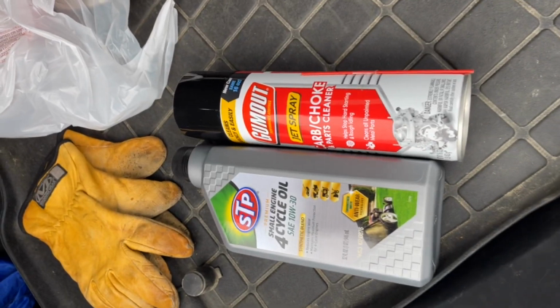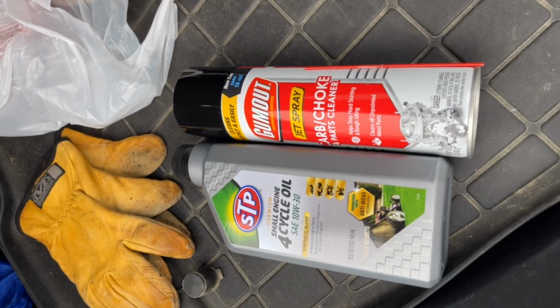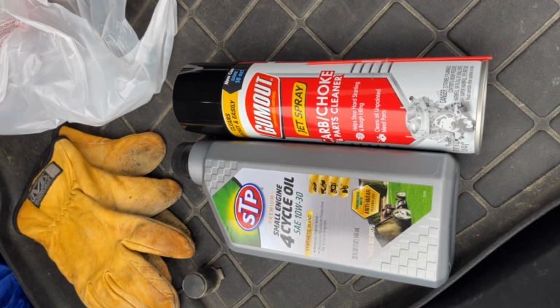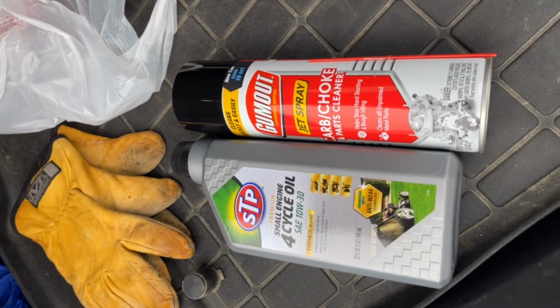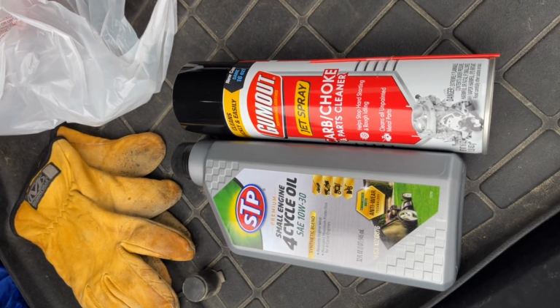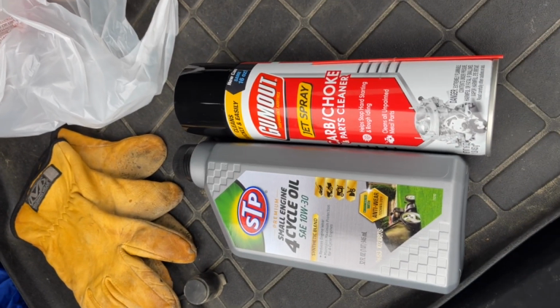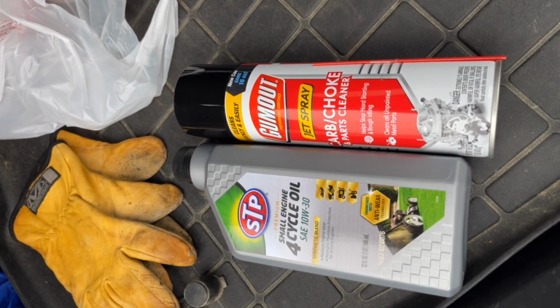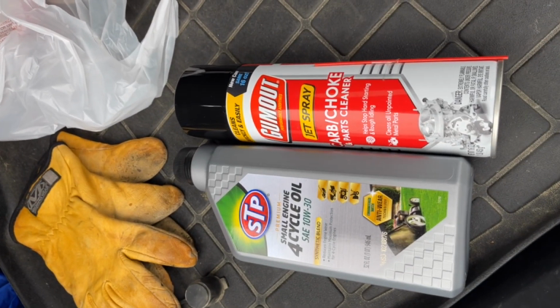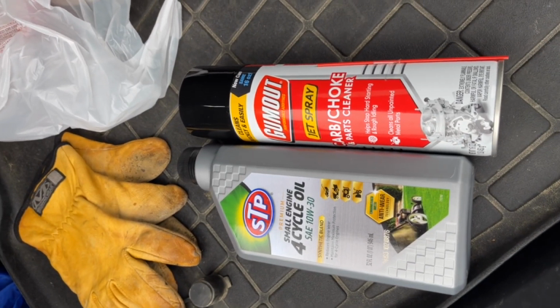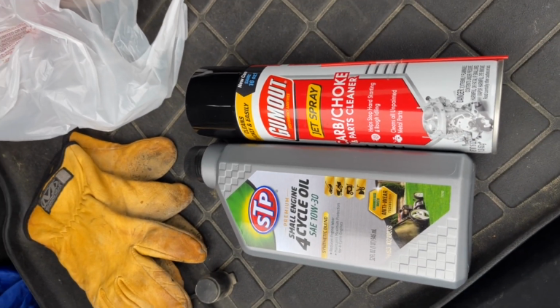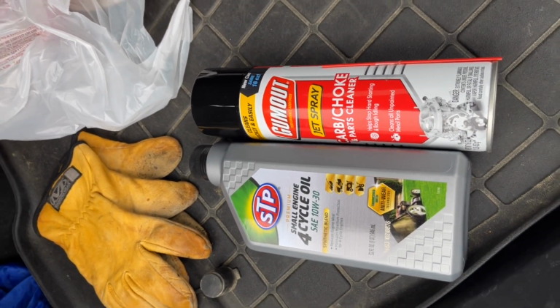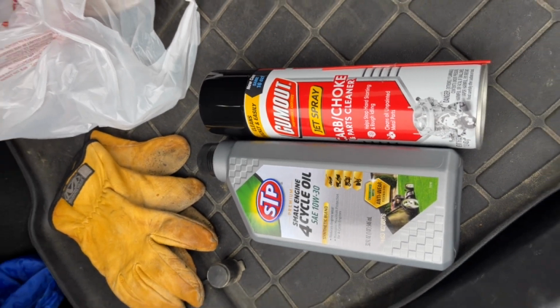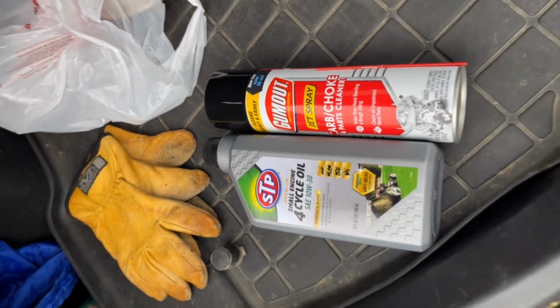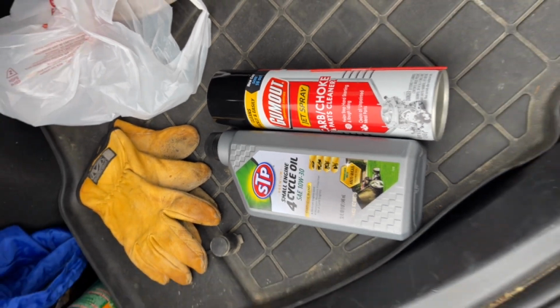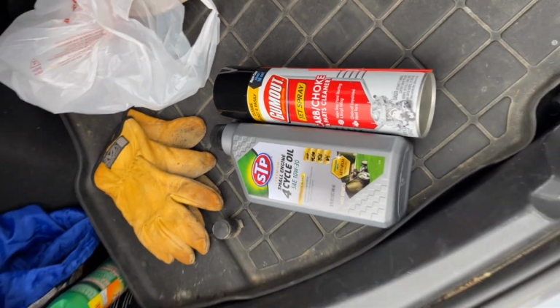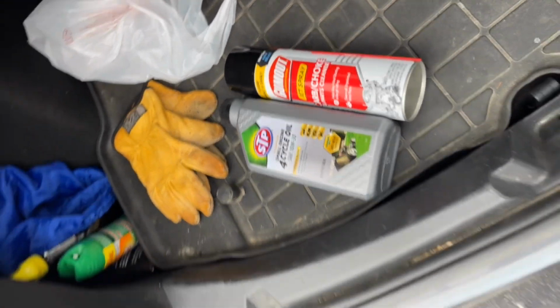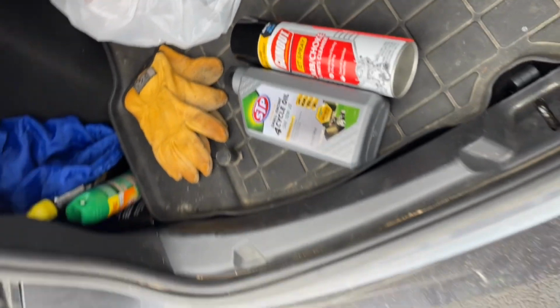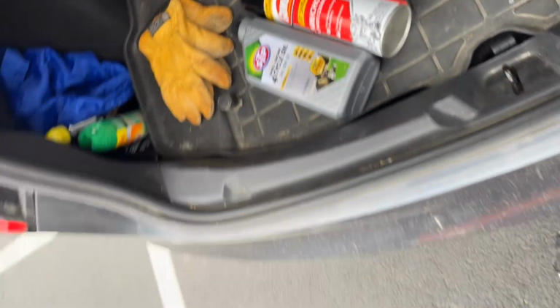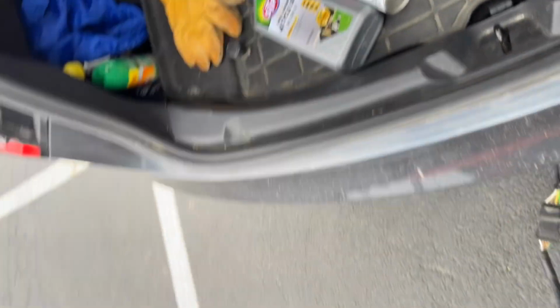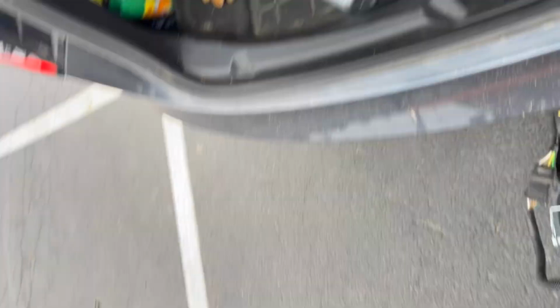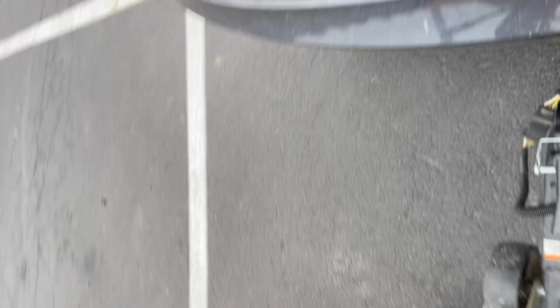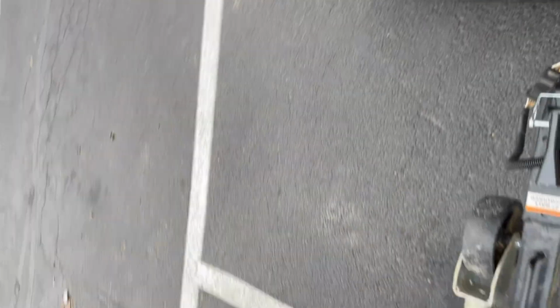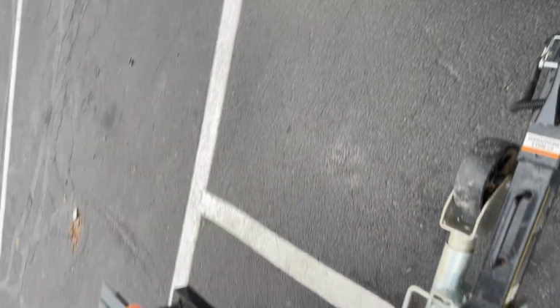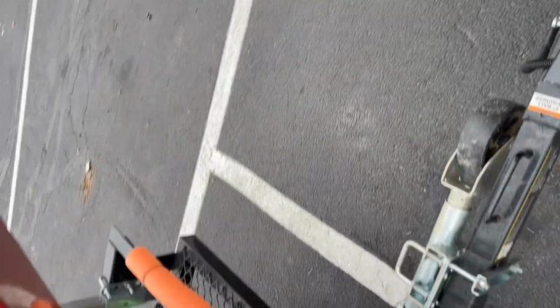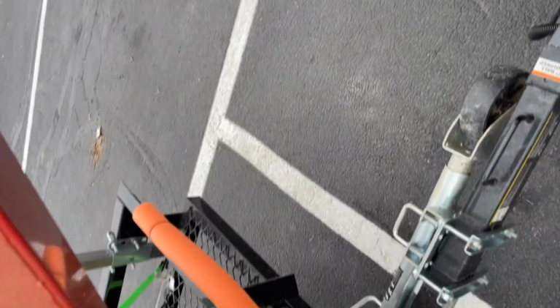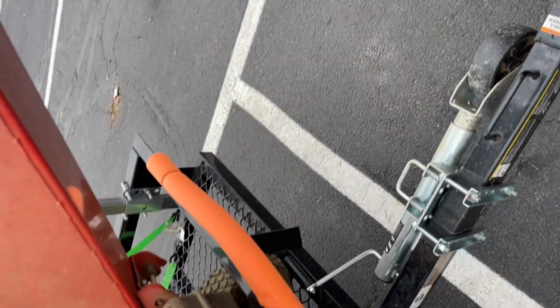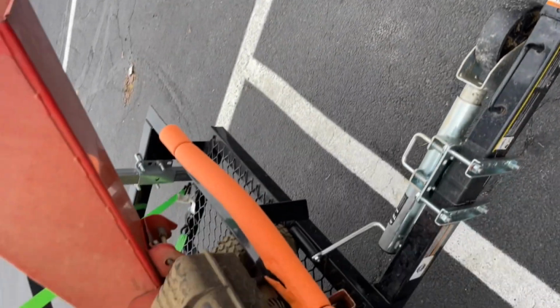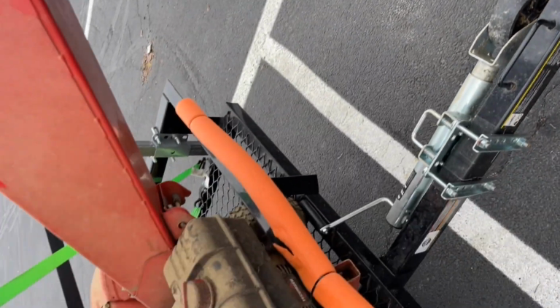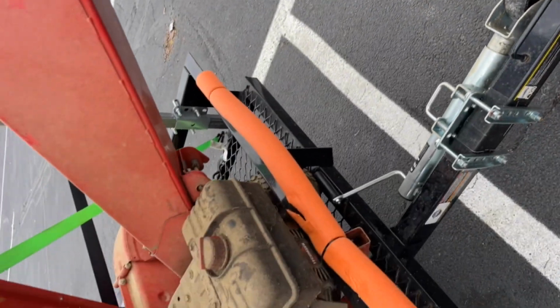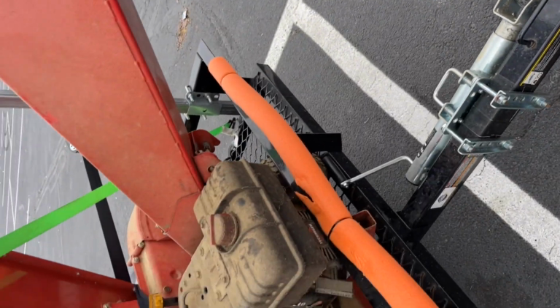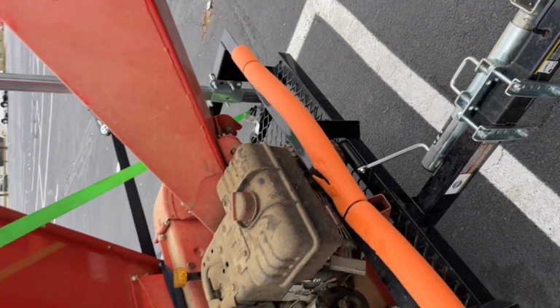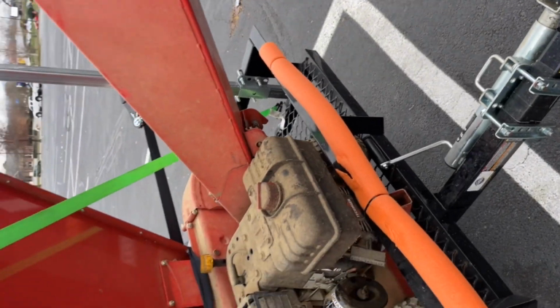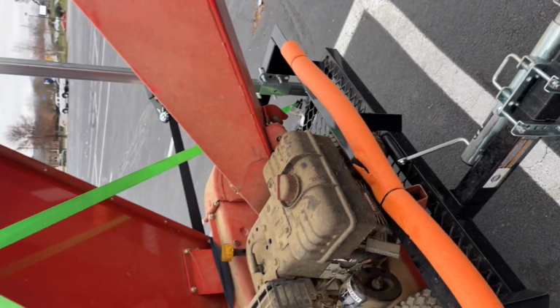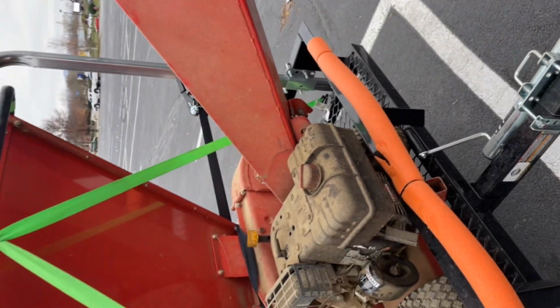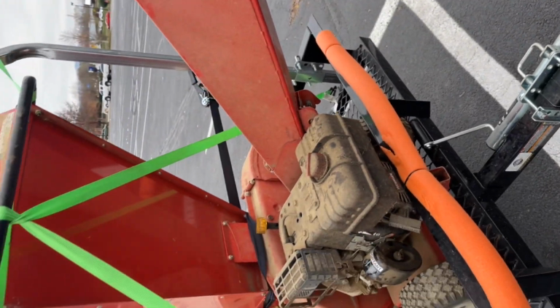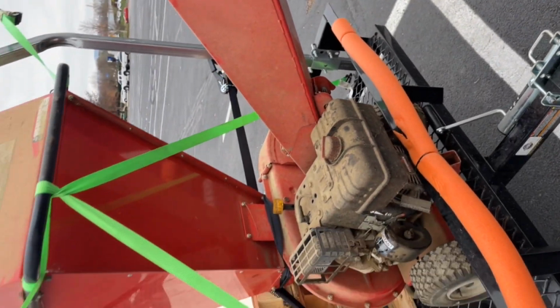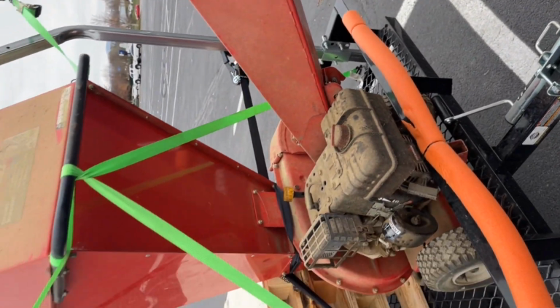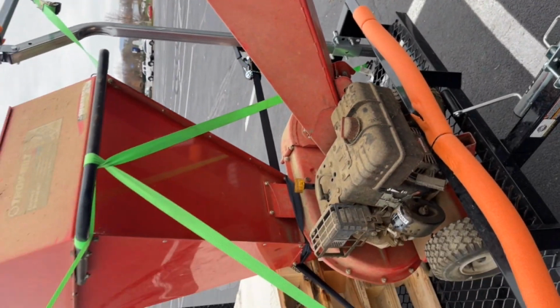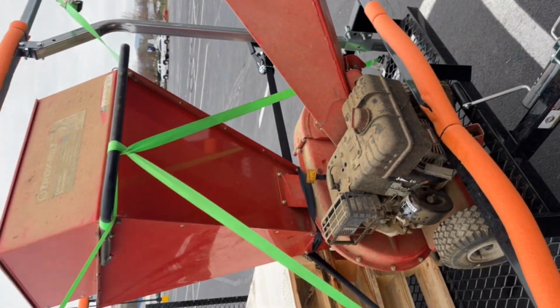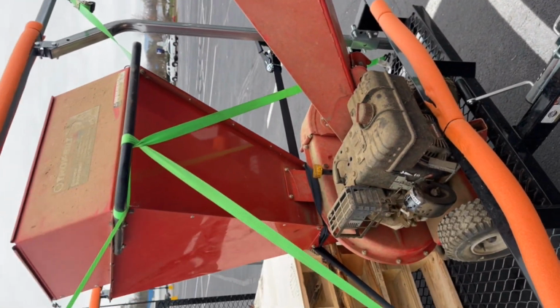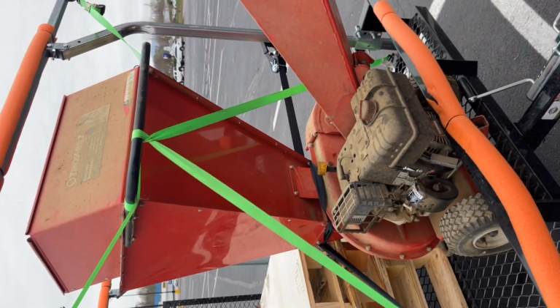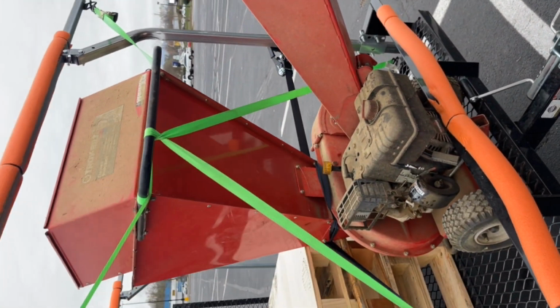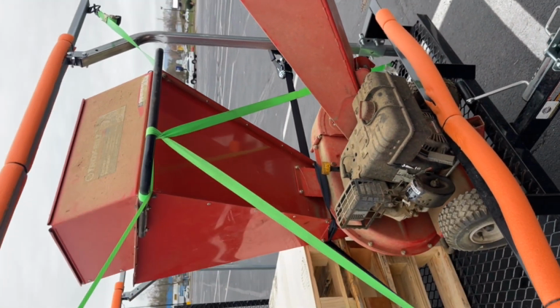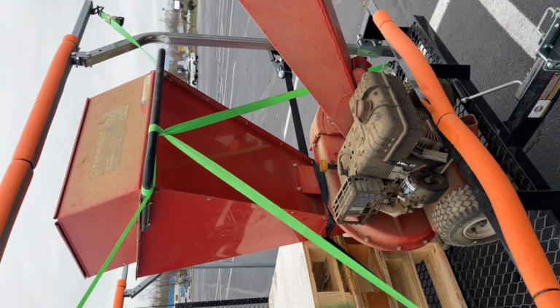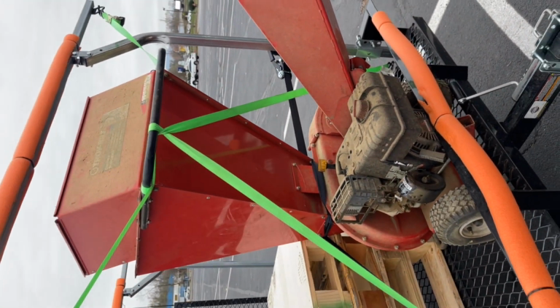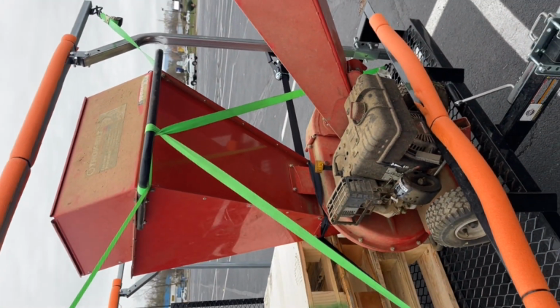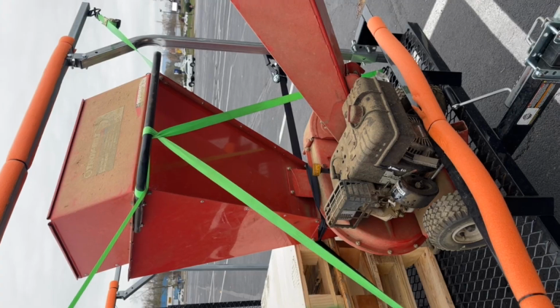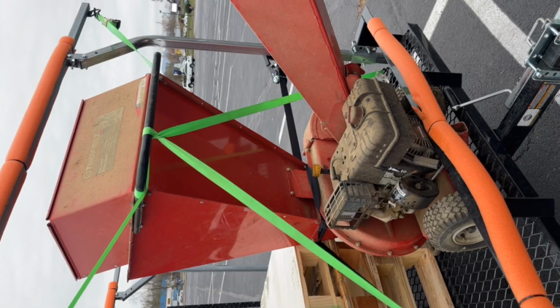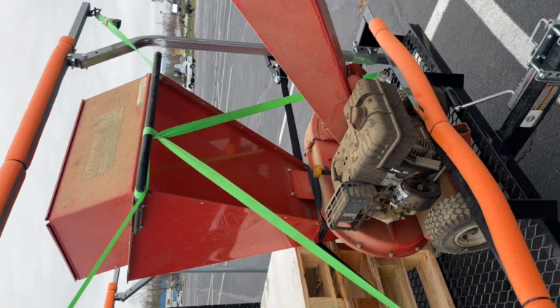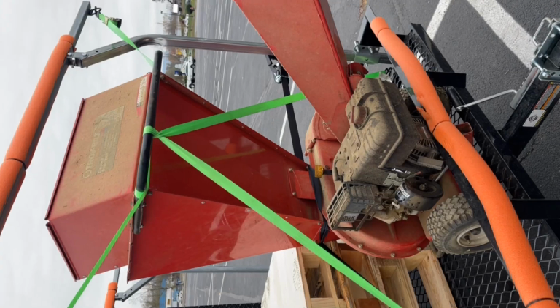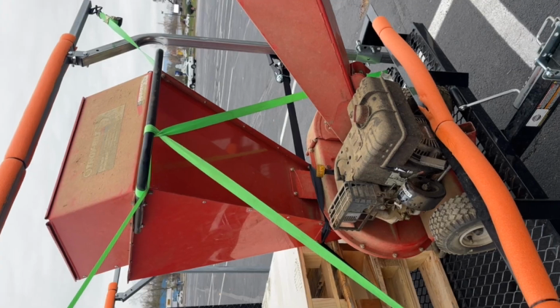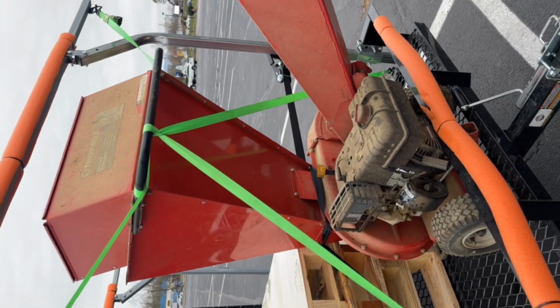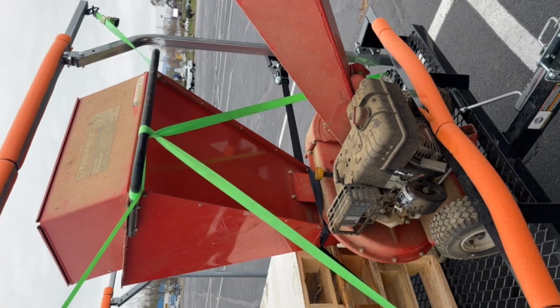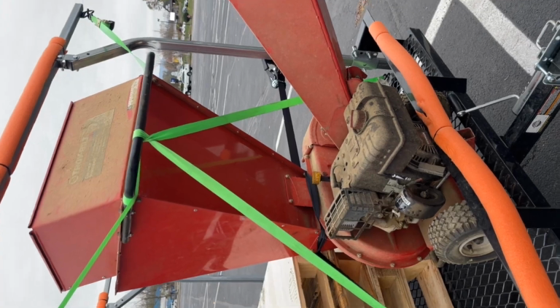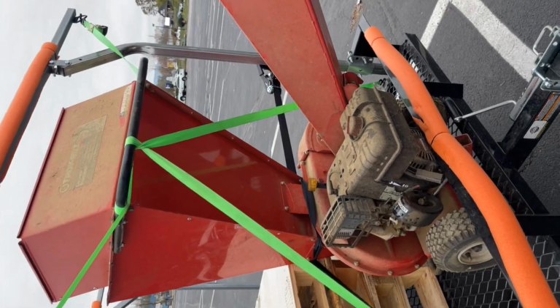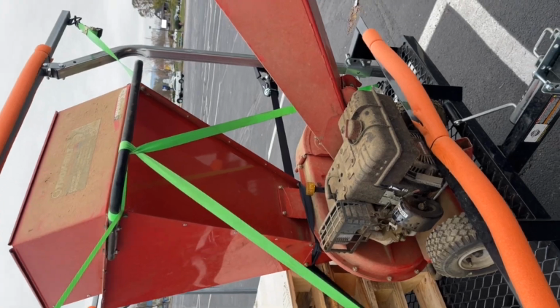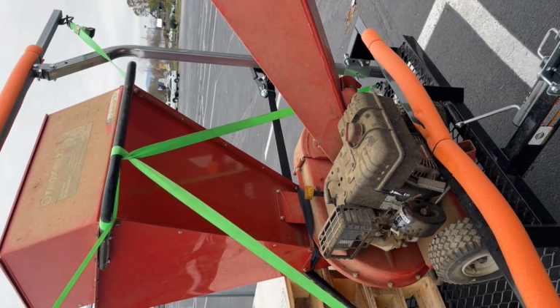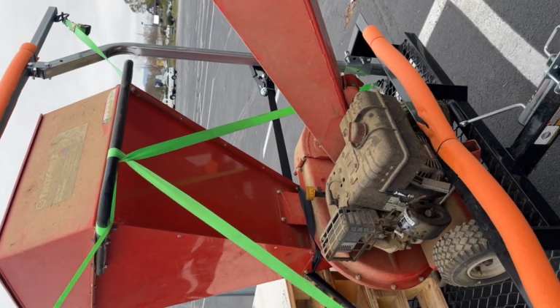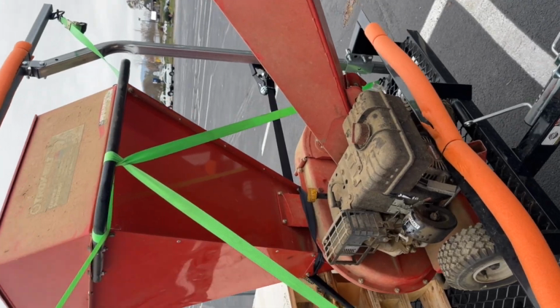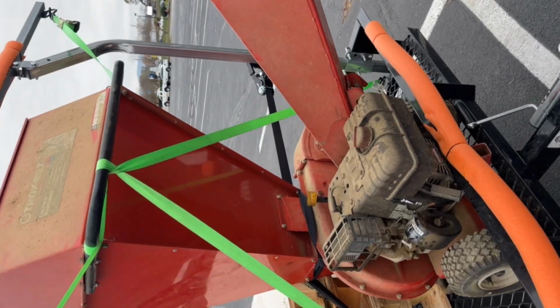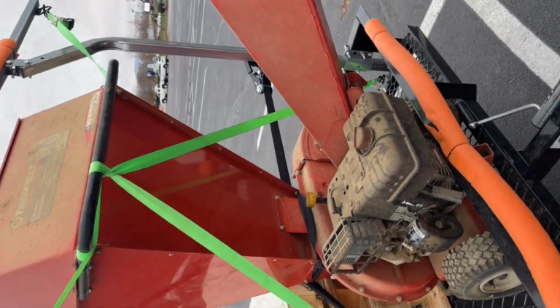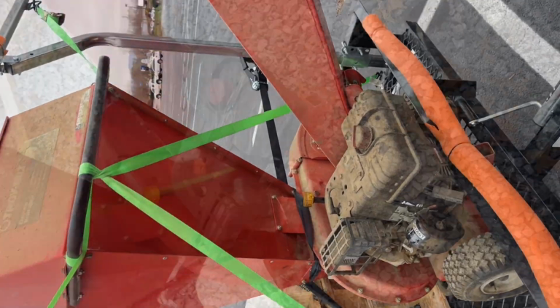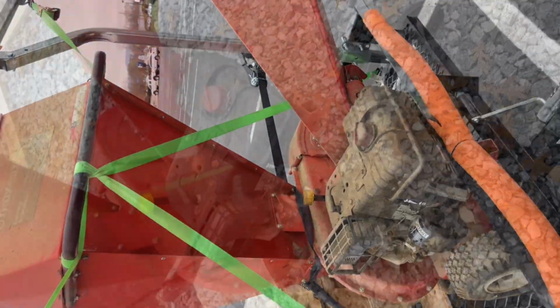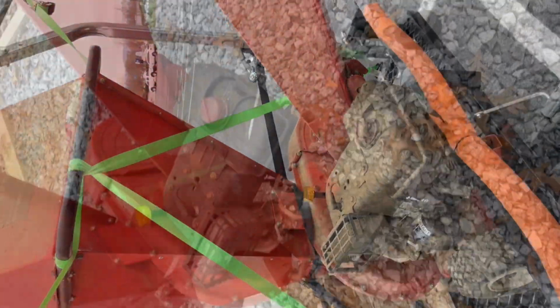Harbor Freight haul — my sister just gave me this wood chipper and I'm gonna go get it working.